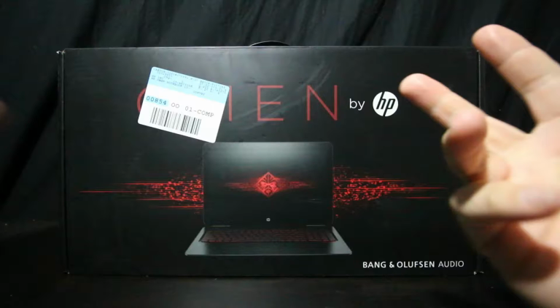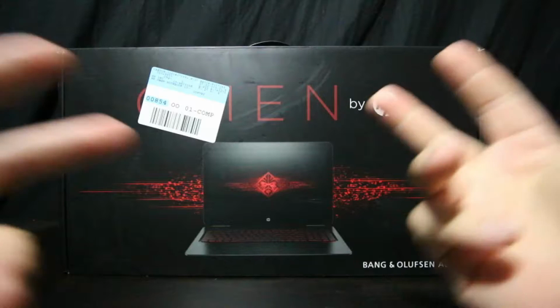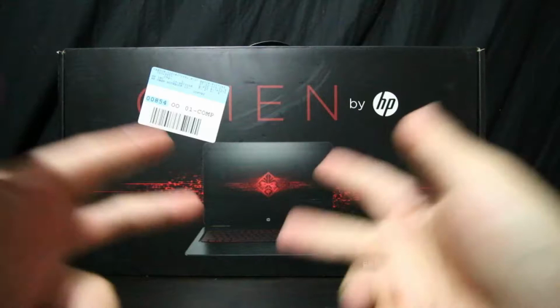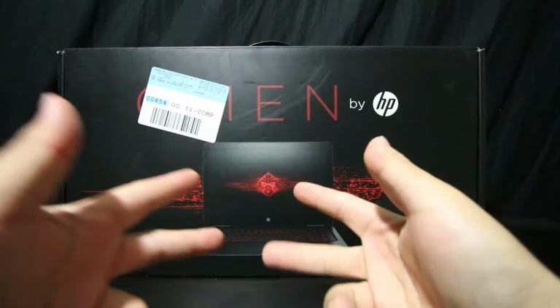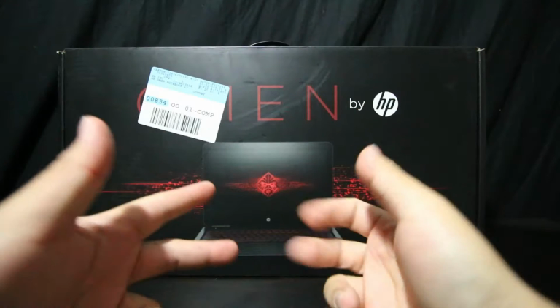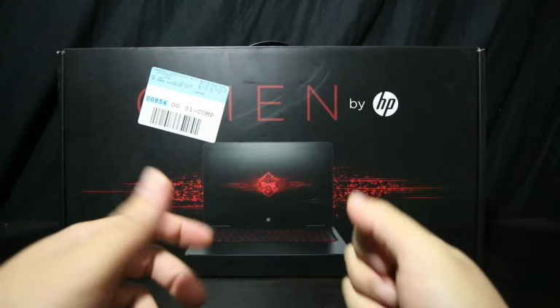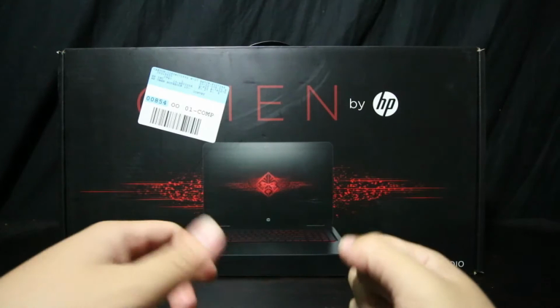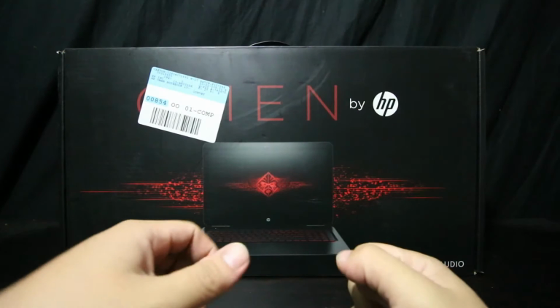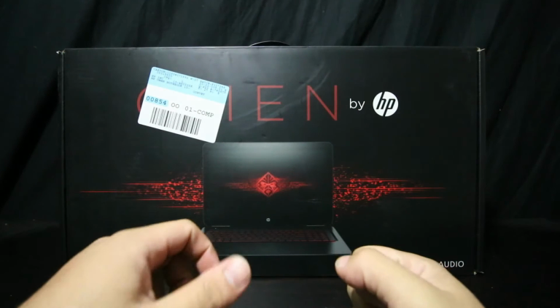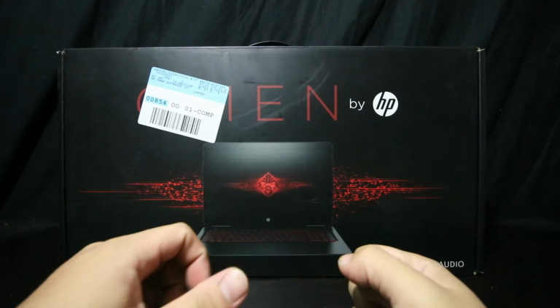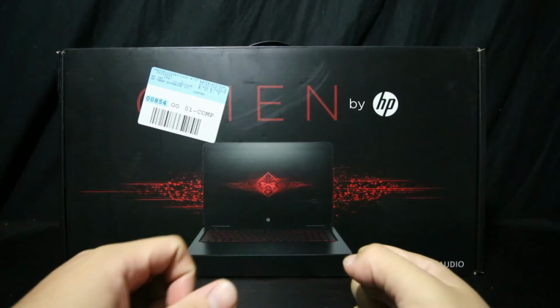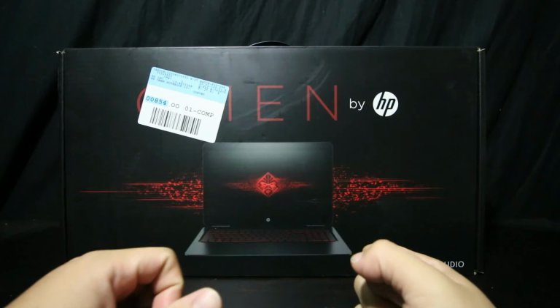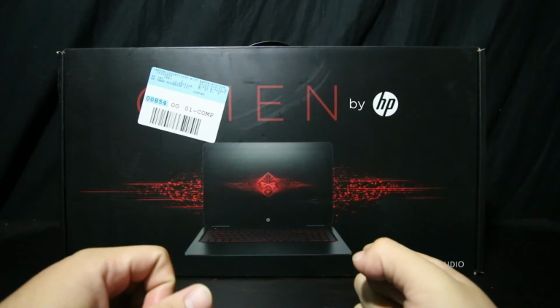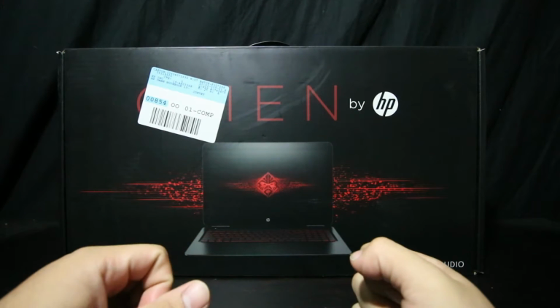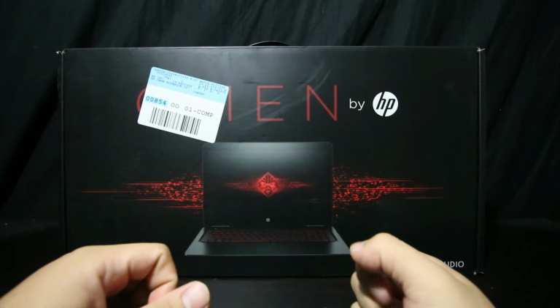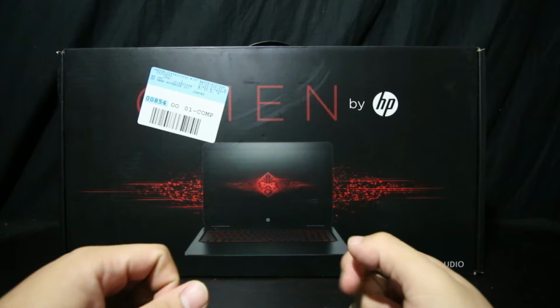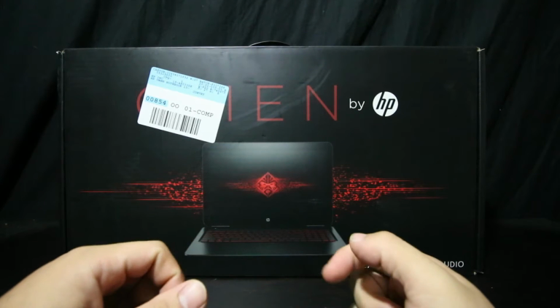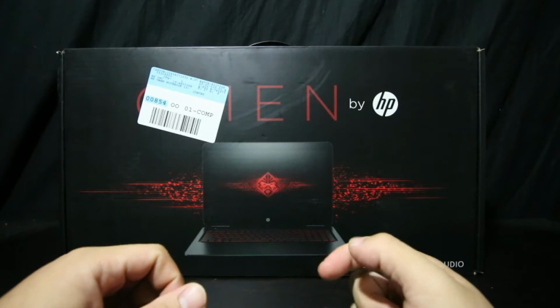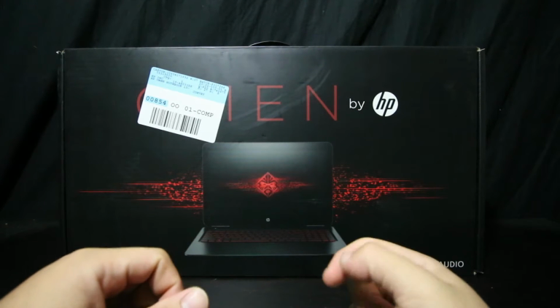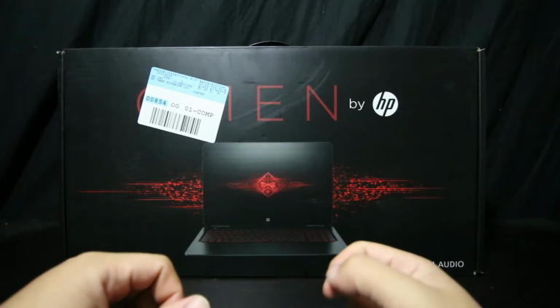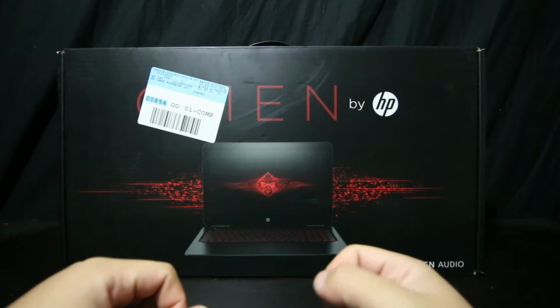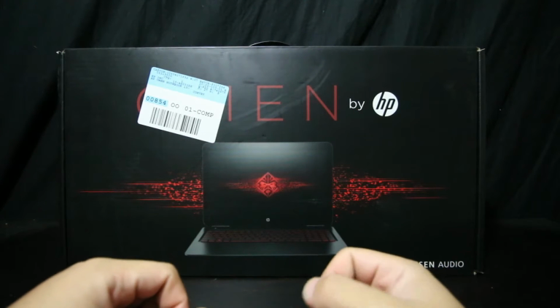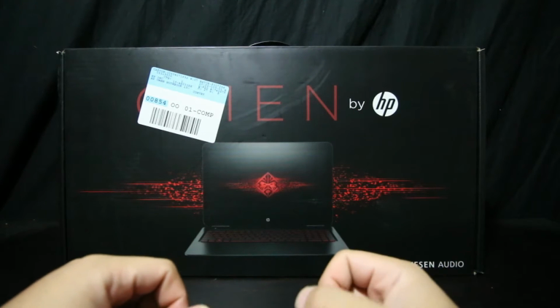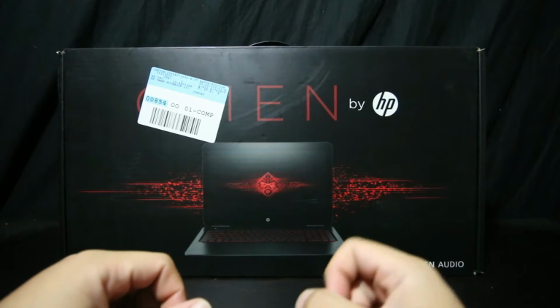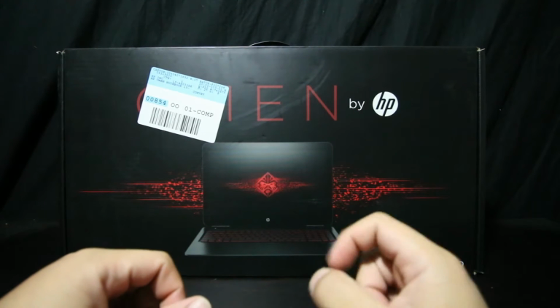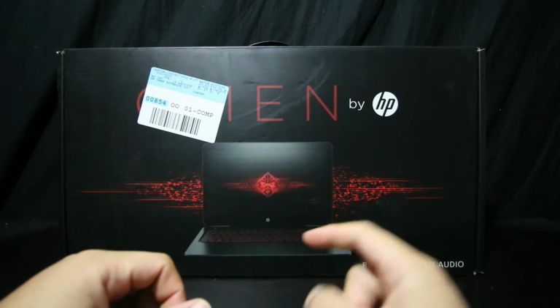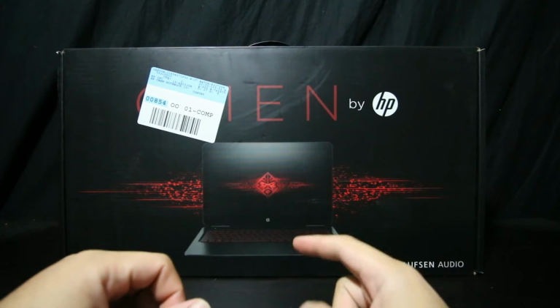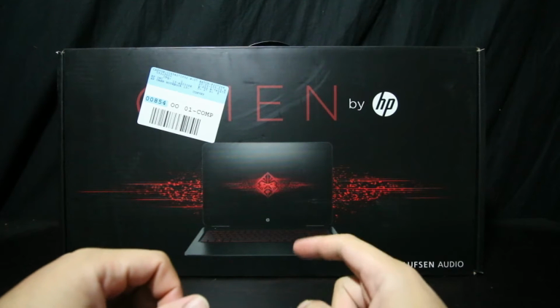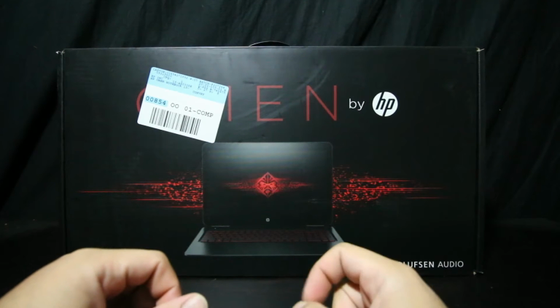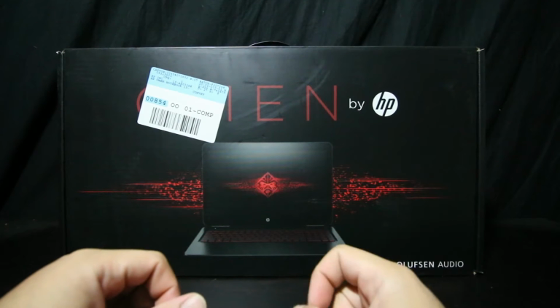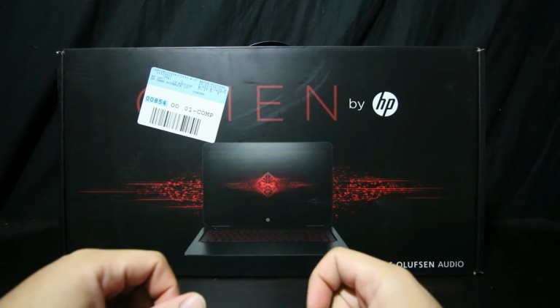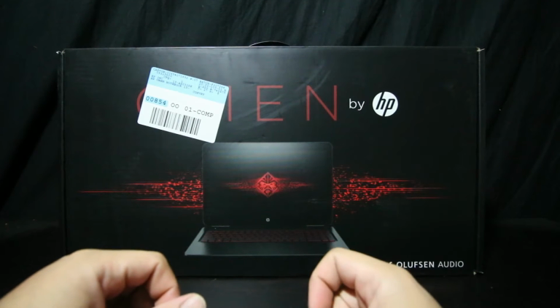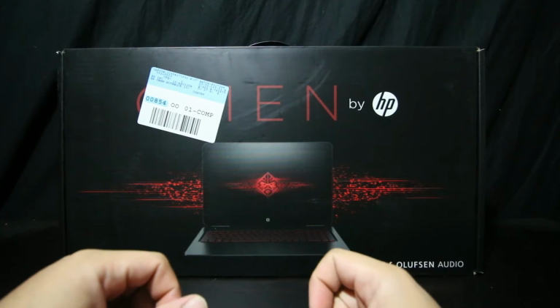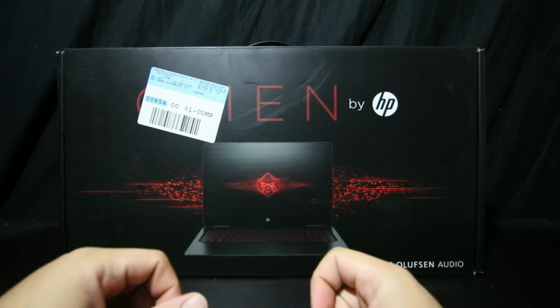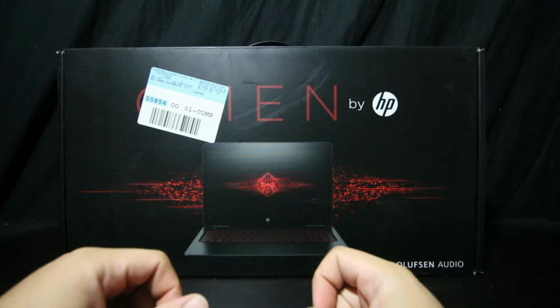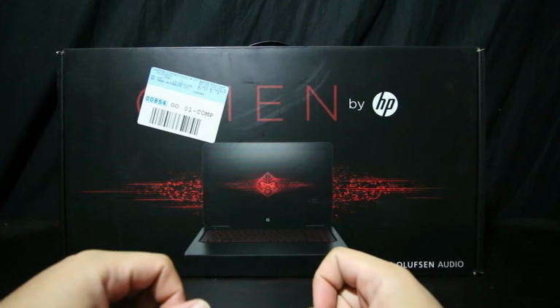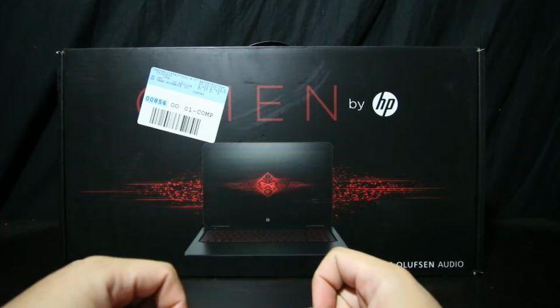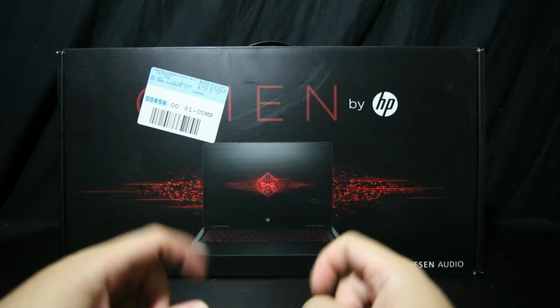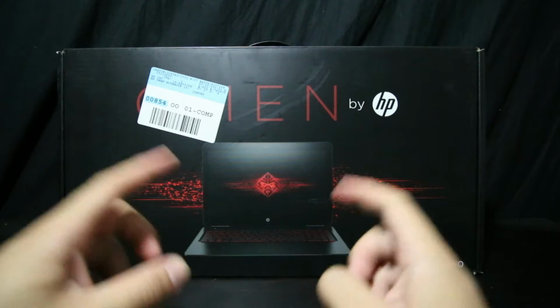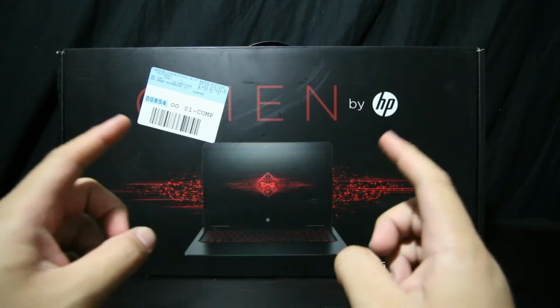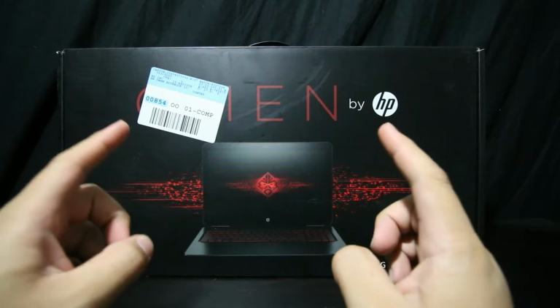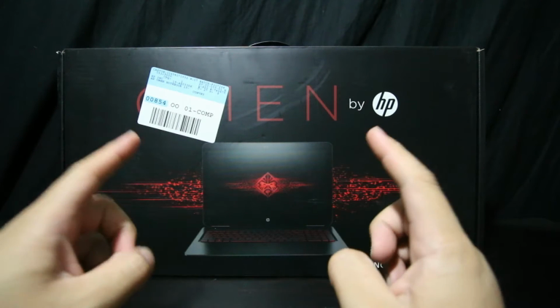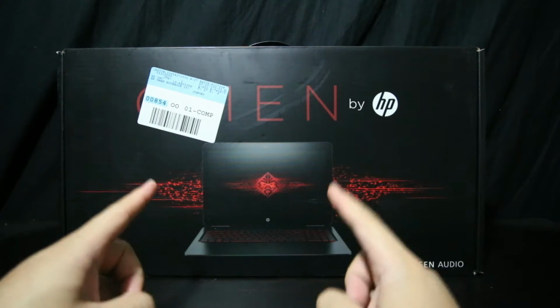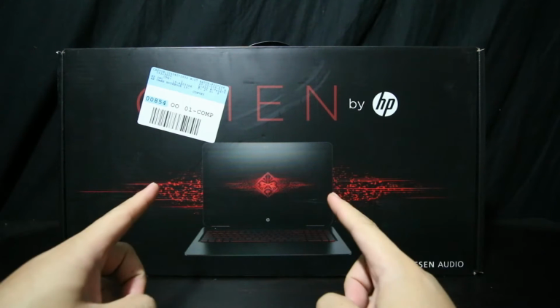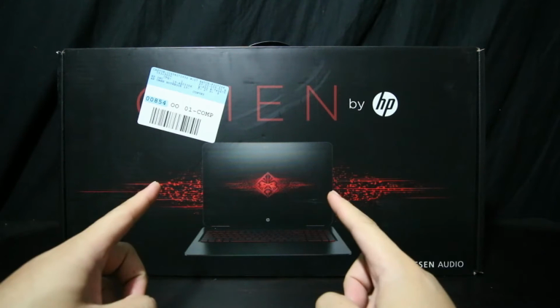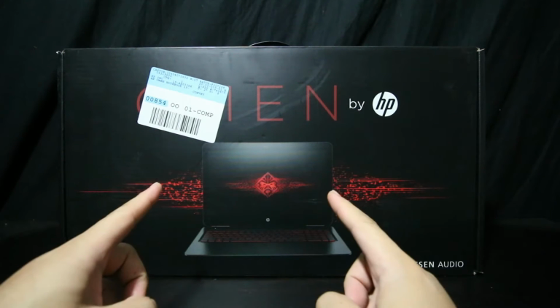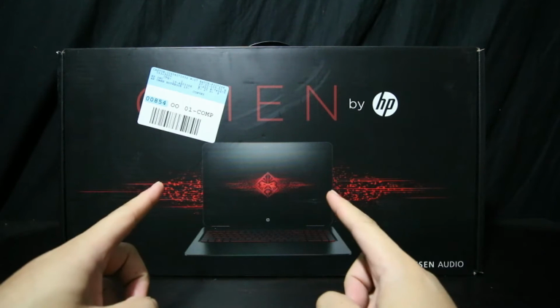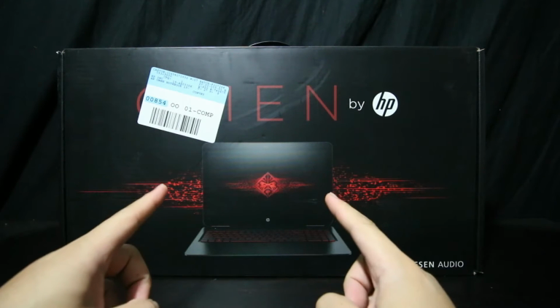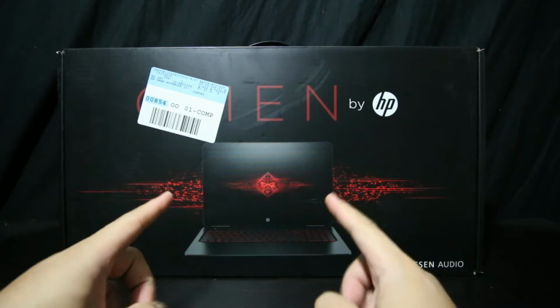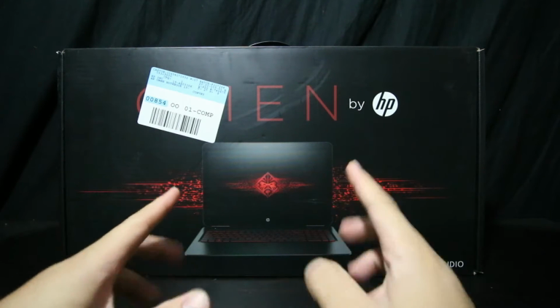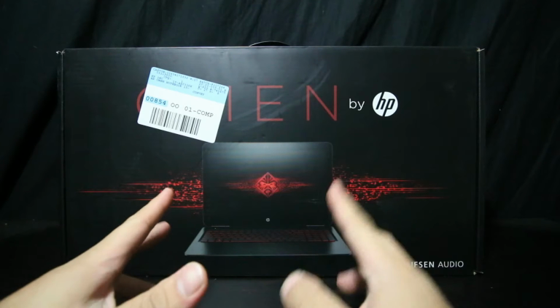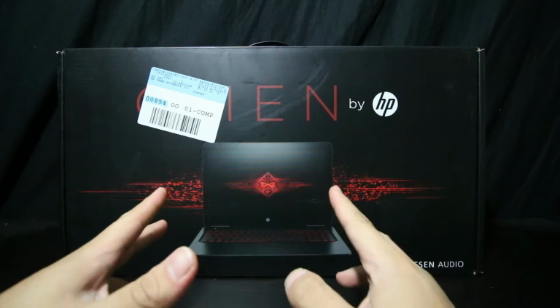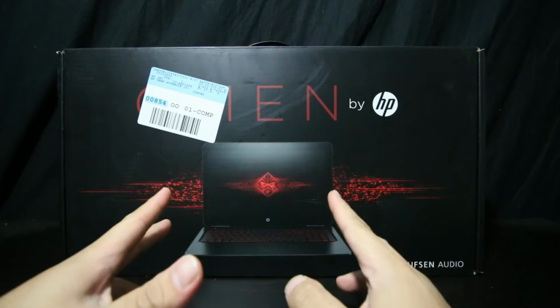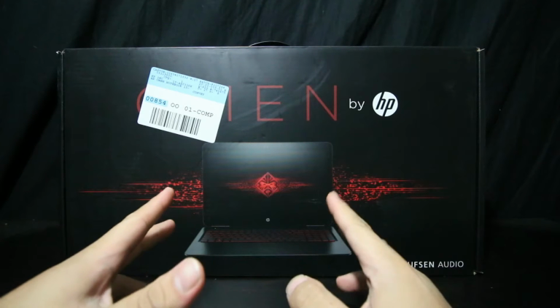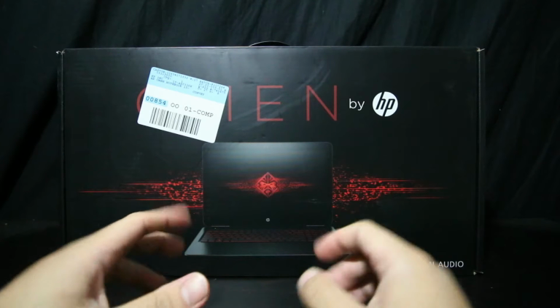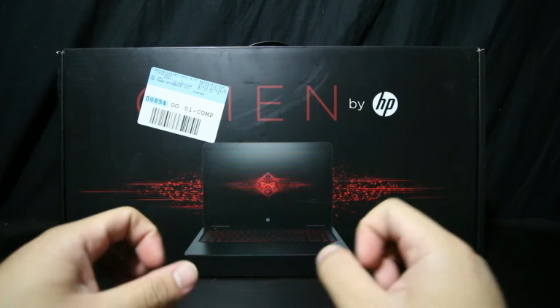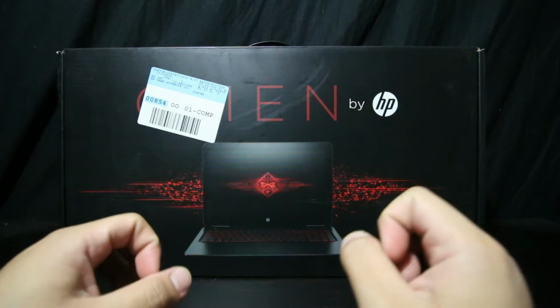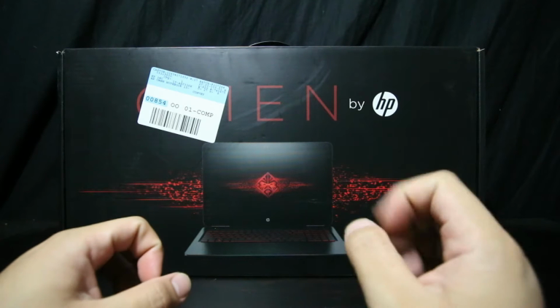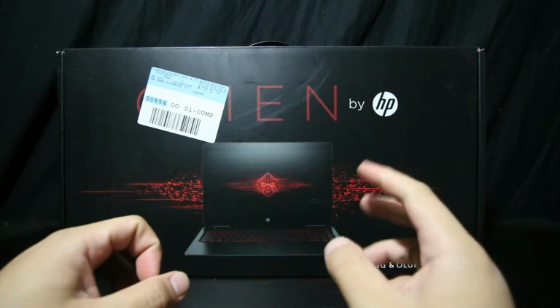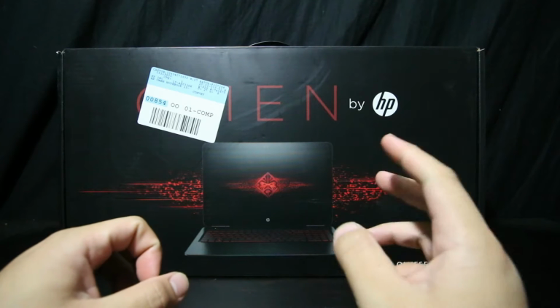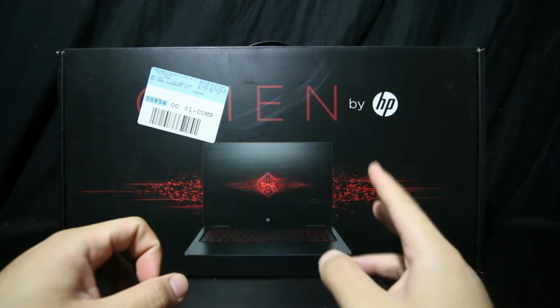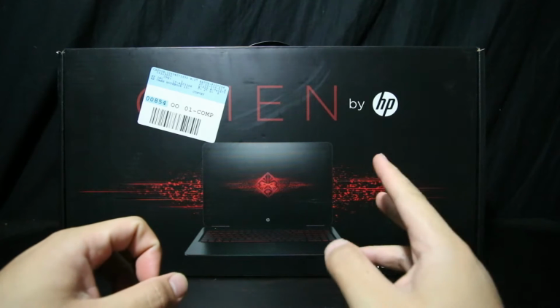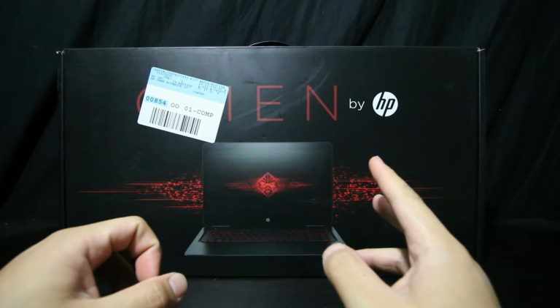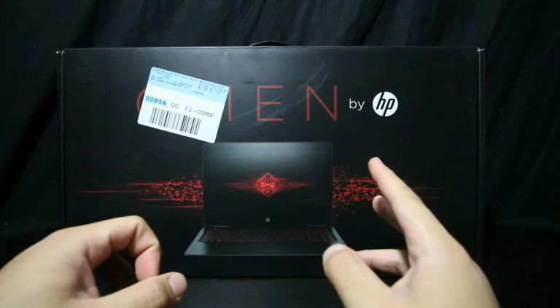What's up guys, it's Abe Rebecca here with another video of Honest Judgment, and this time I'm going to be unboxing this Omen laptop by HP.